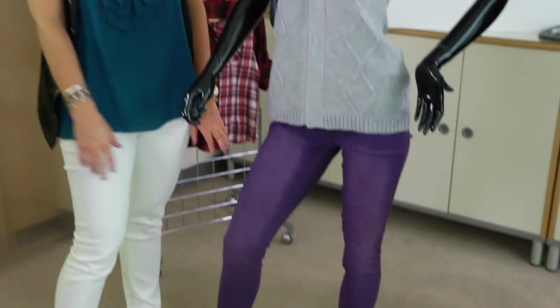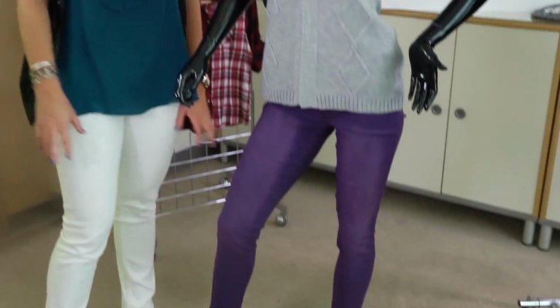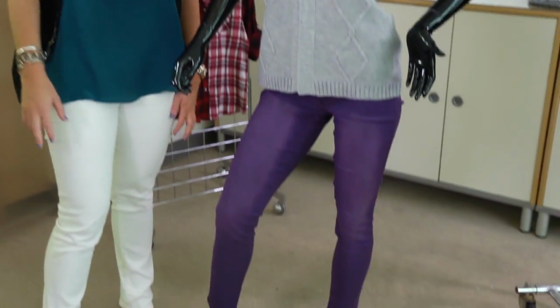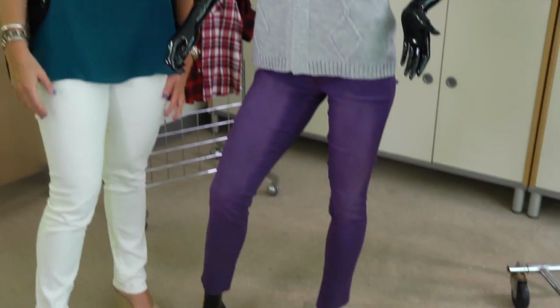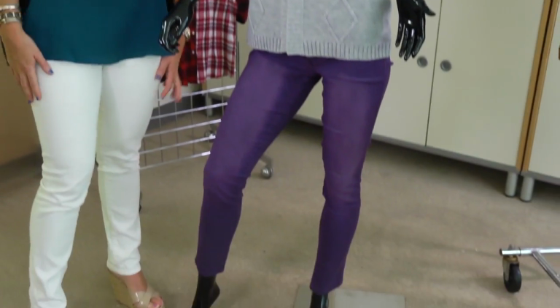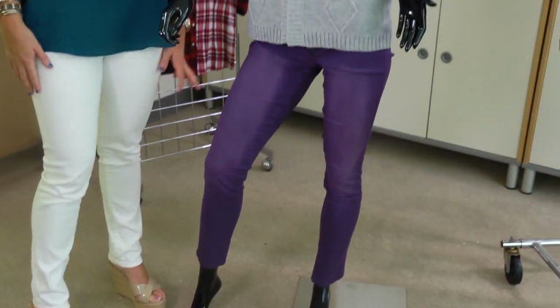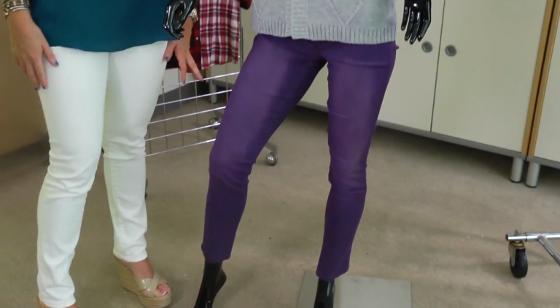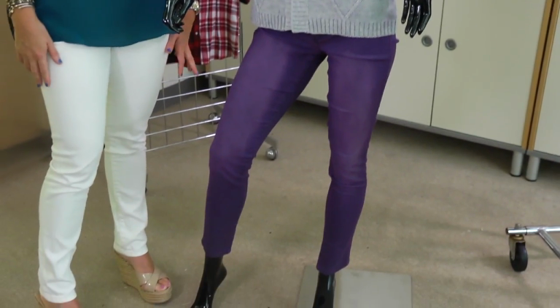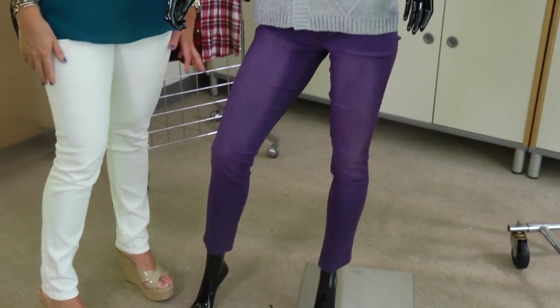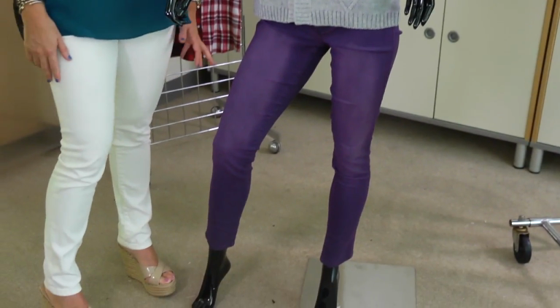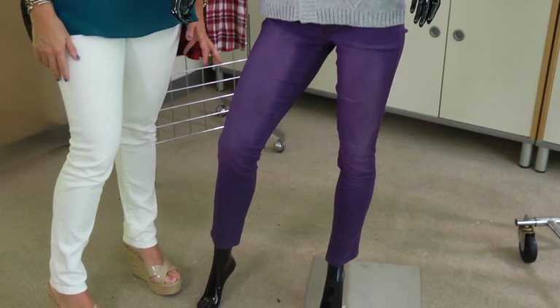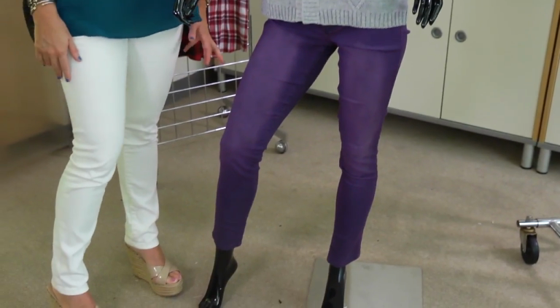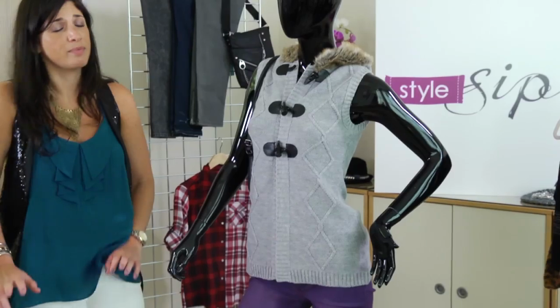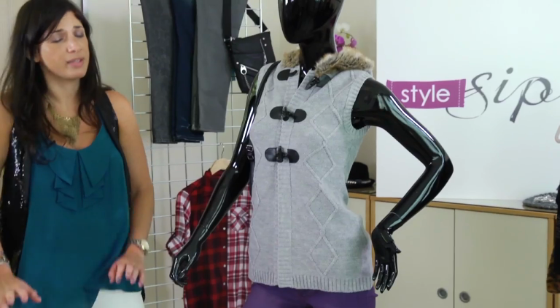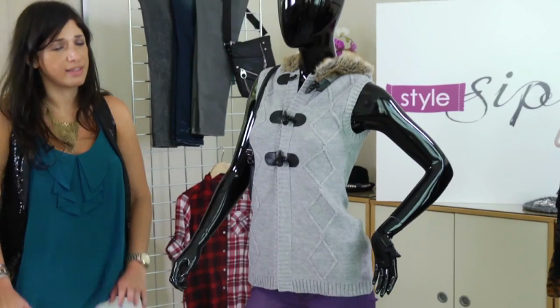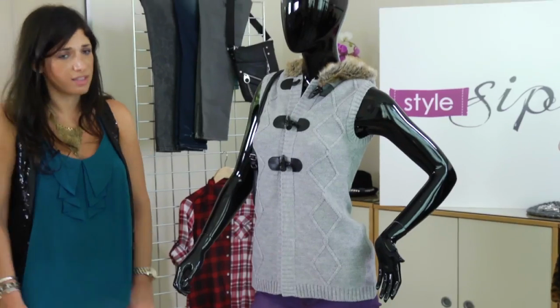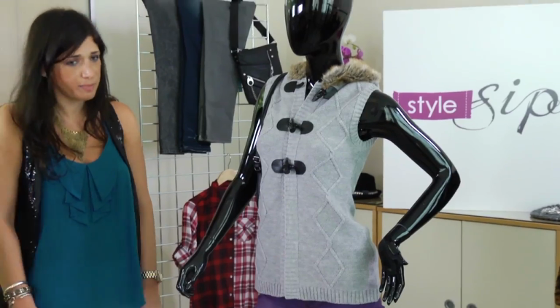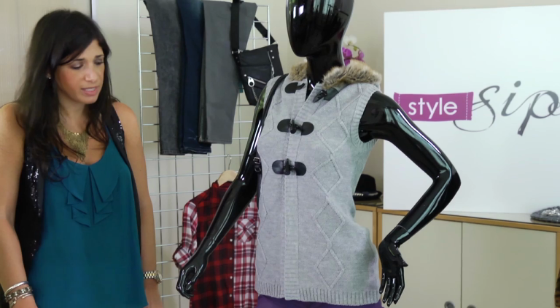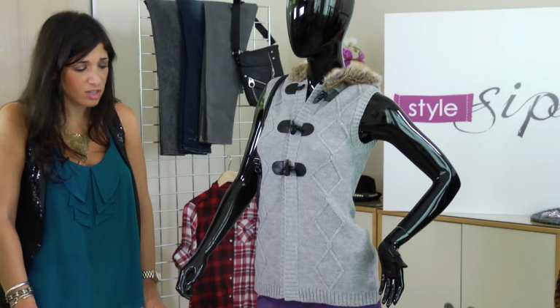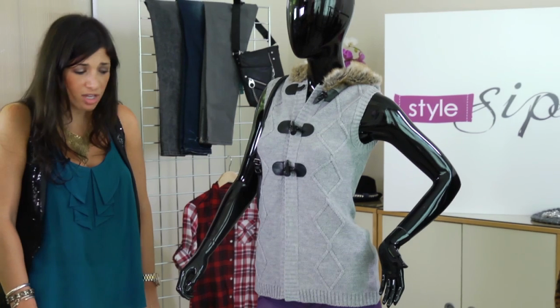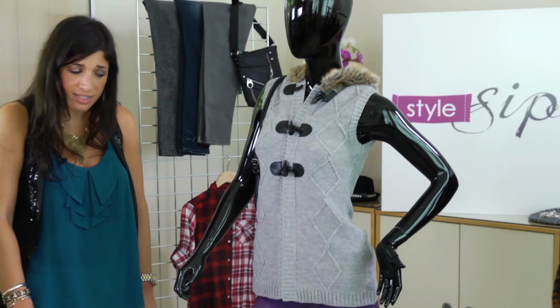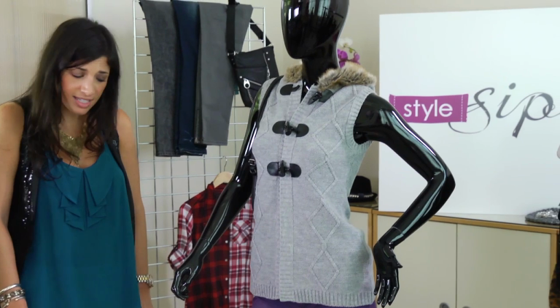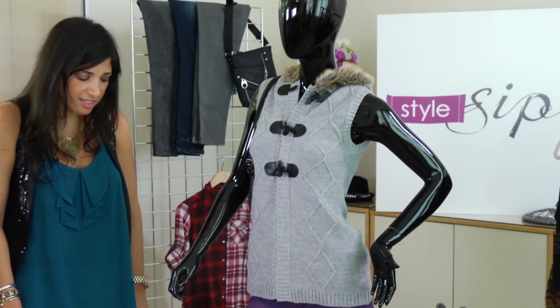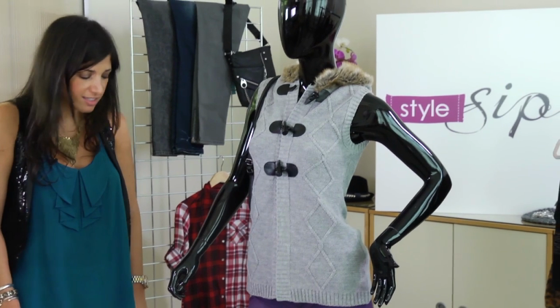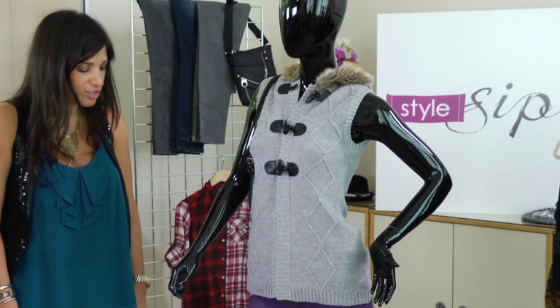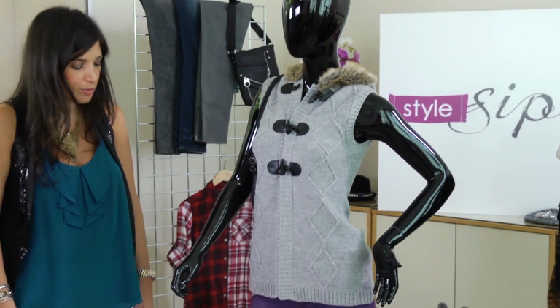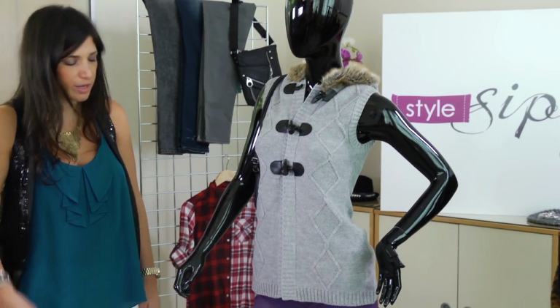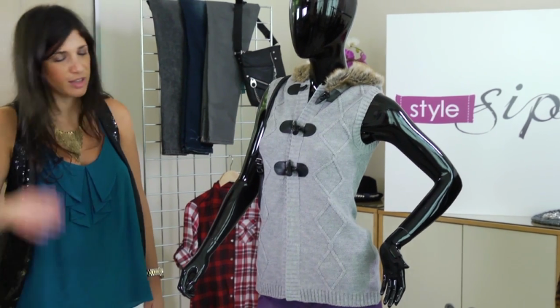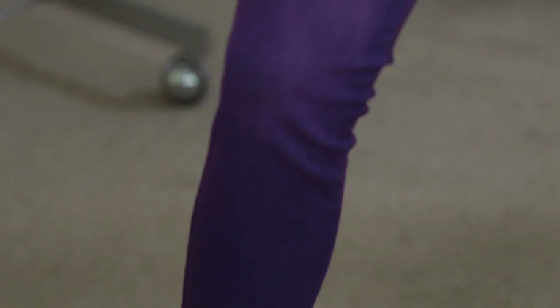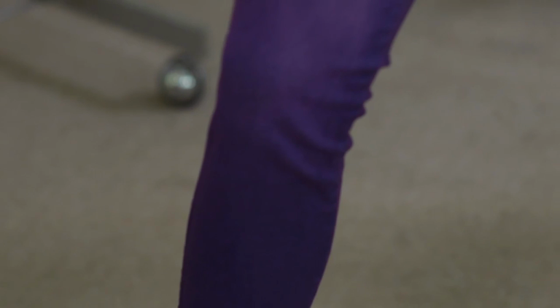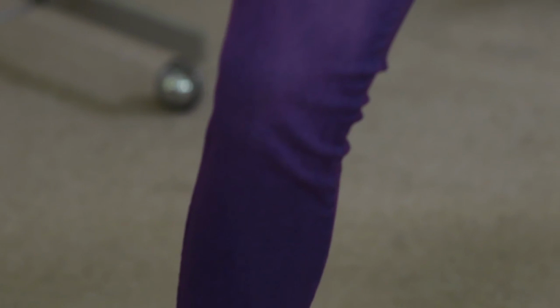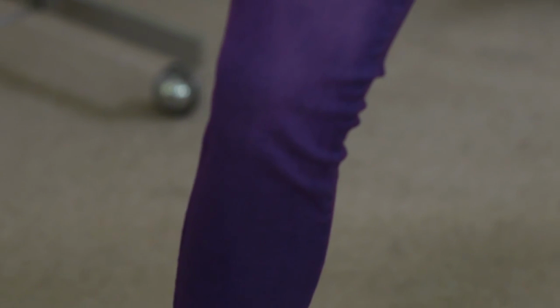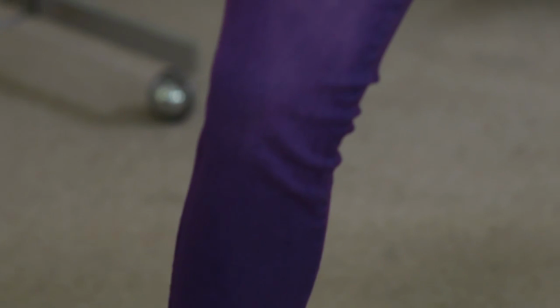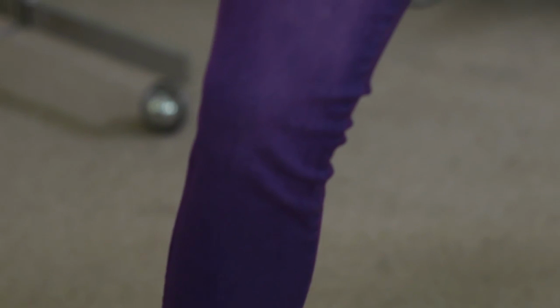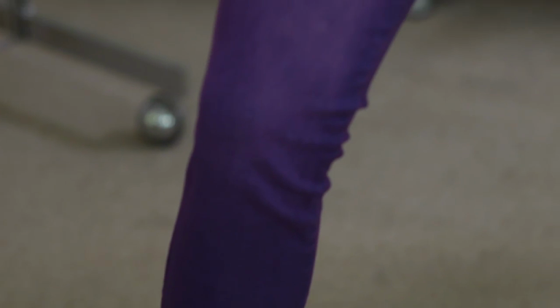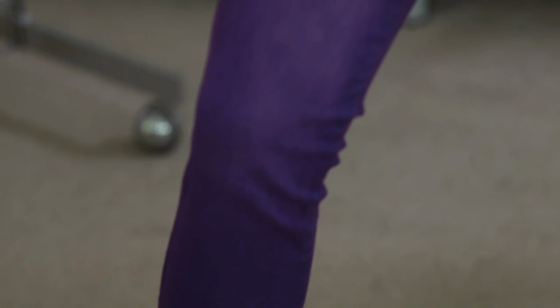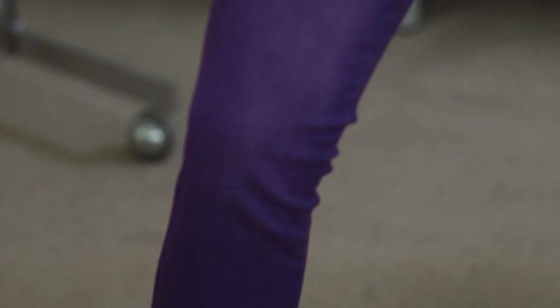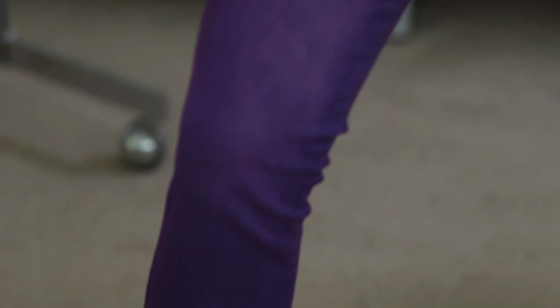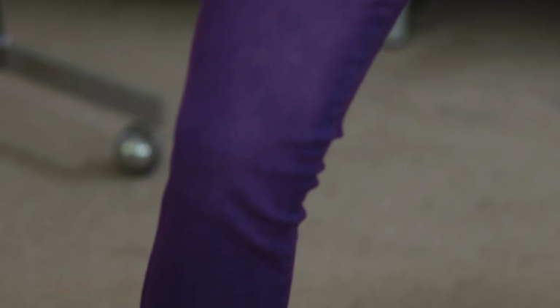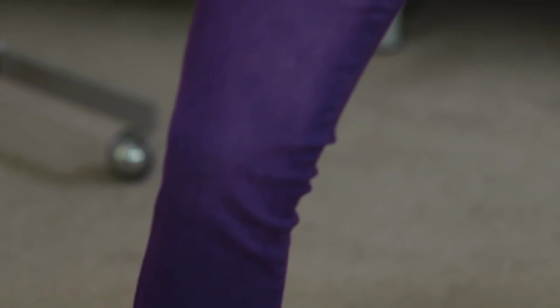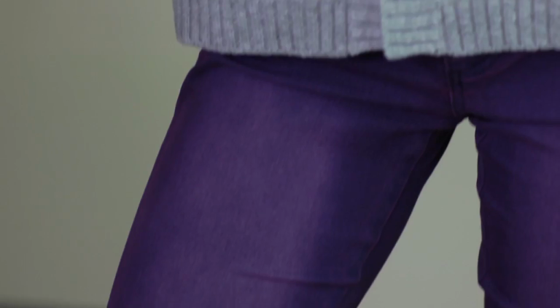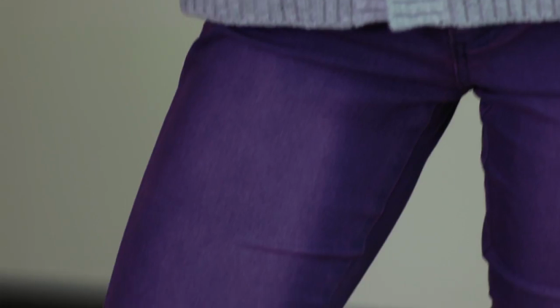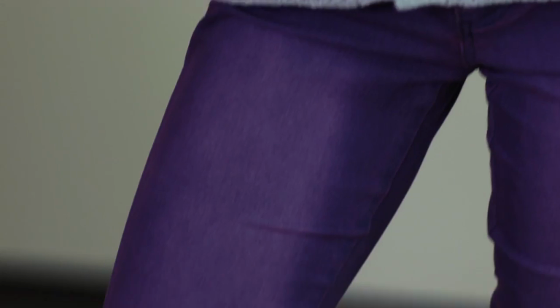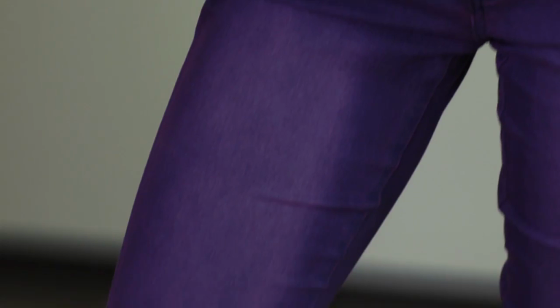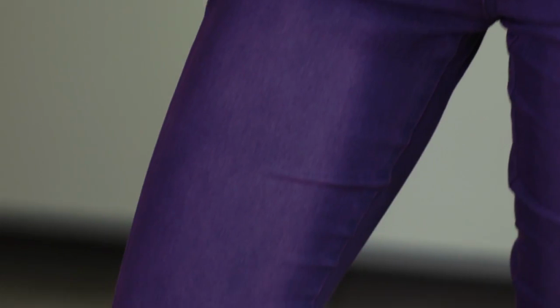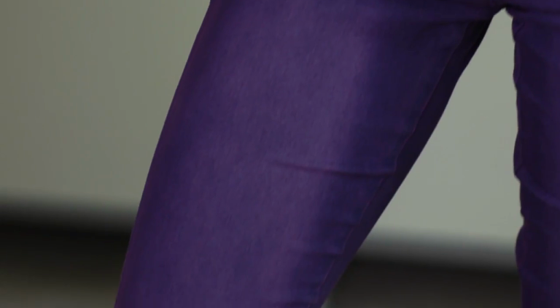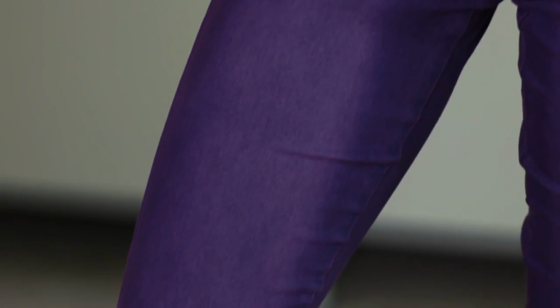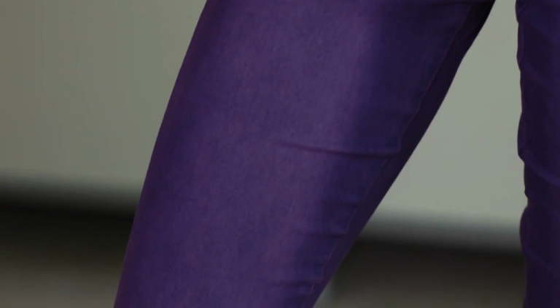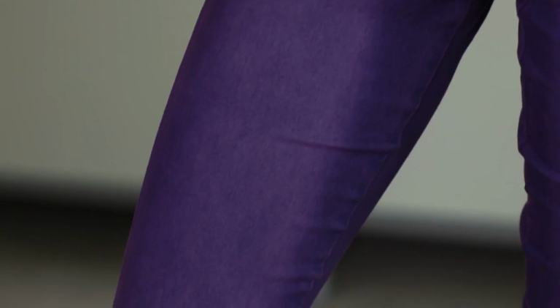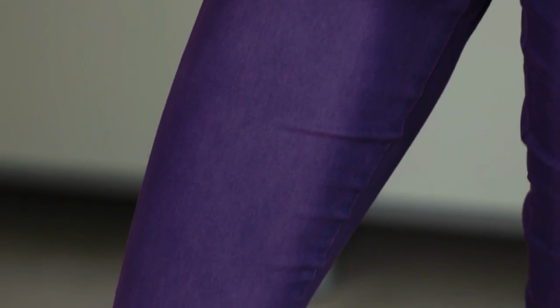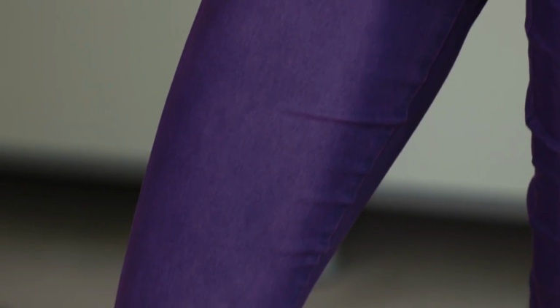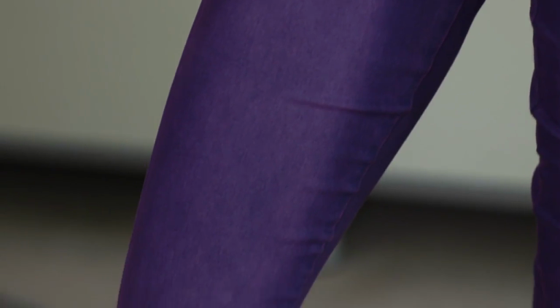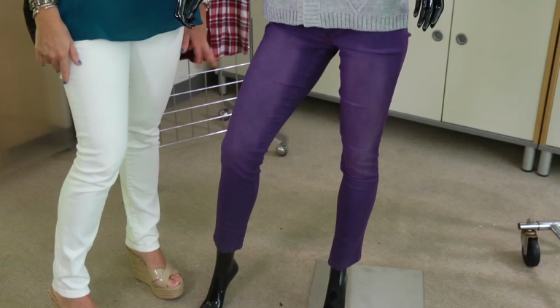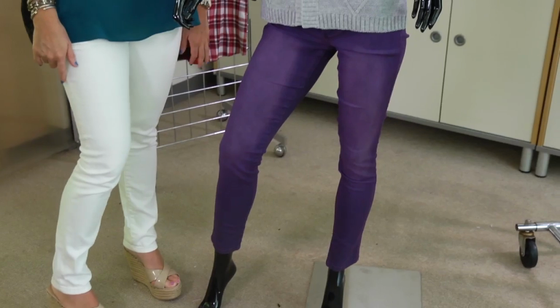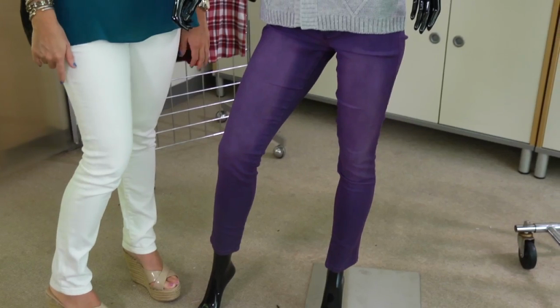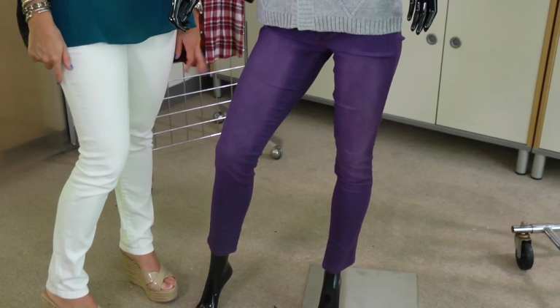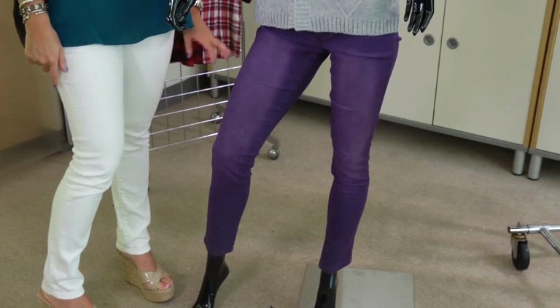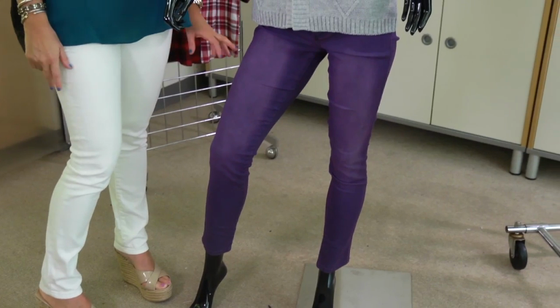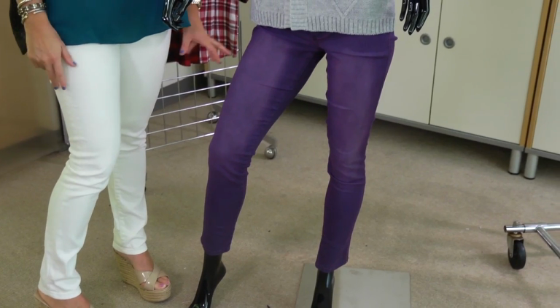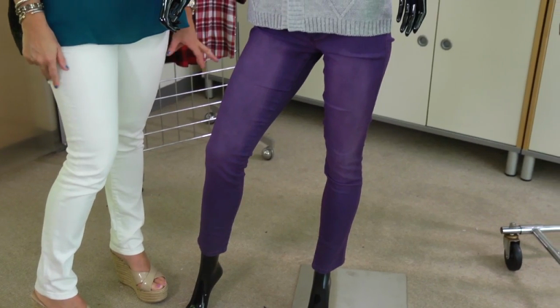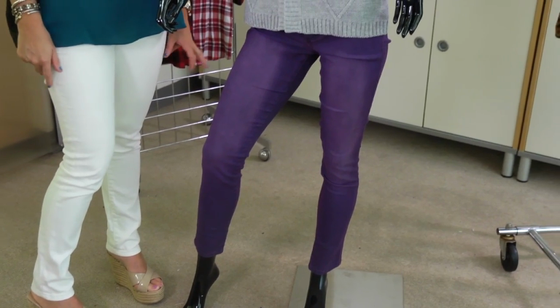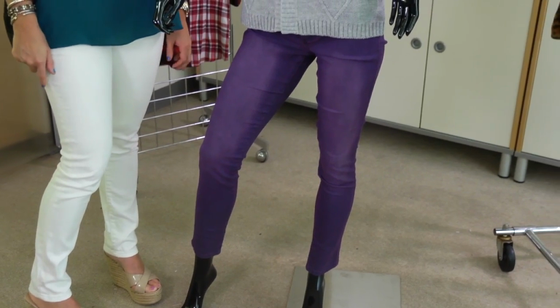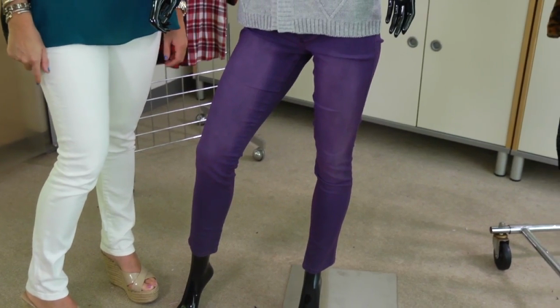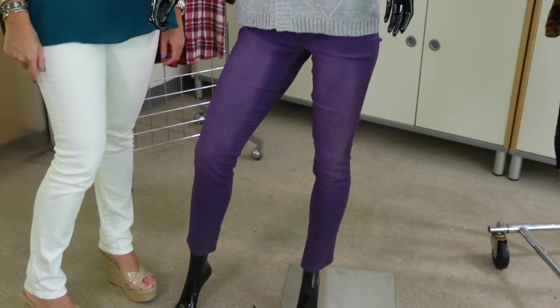I think it can be a little bit daunting to wear the bright jeans, but I'm telling you, once you put them on, you'll love it and it'll be worth it.